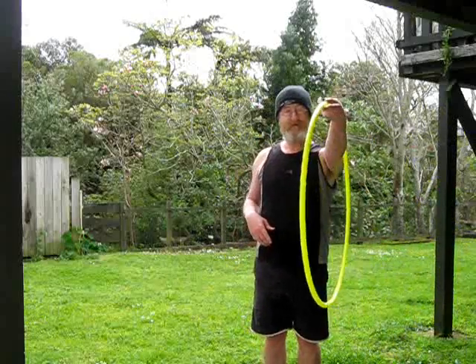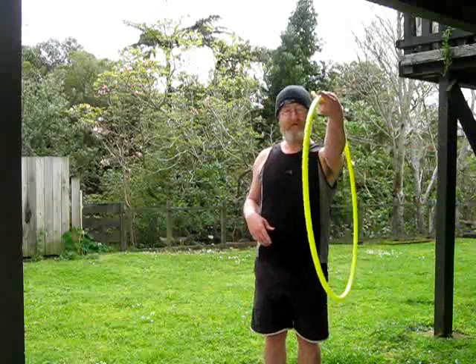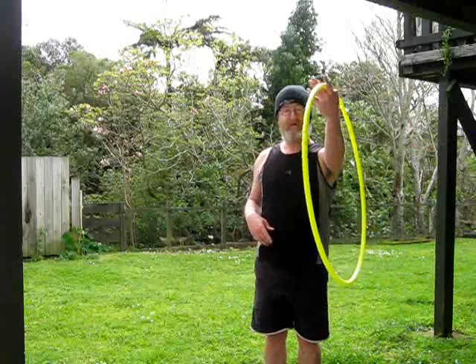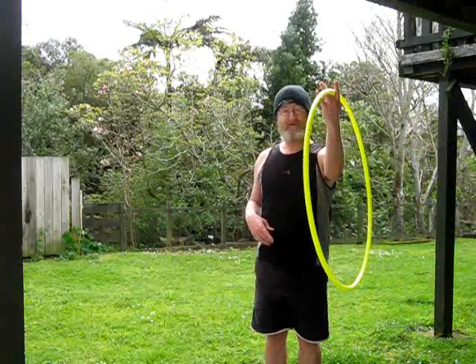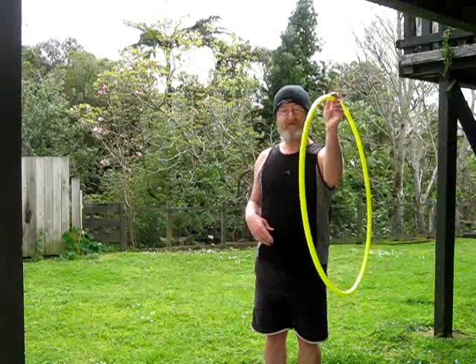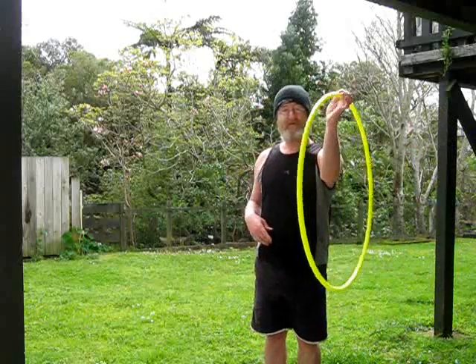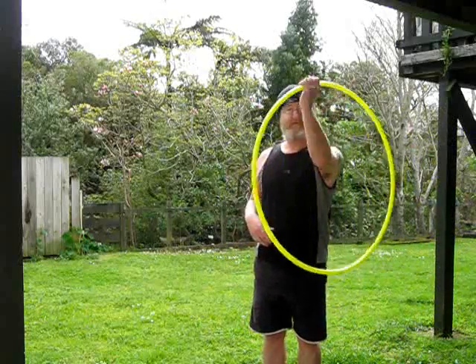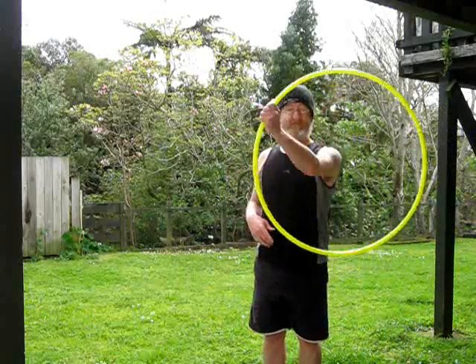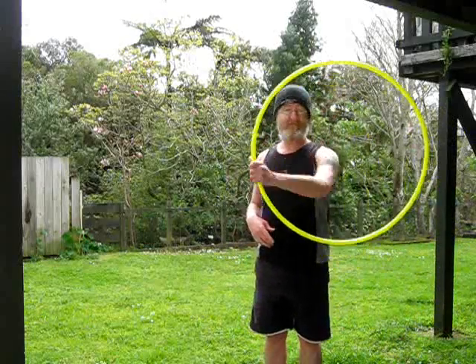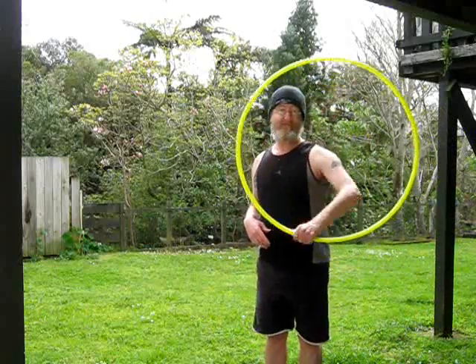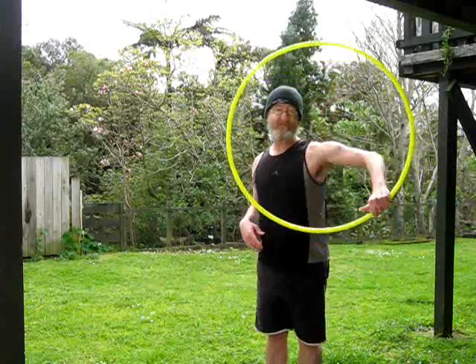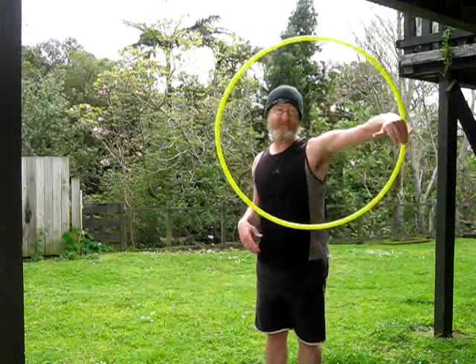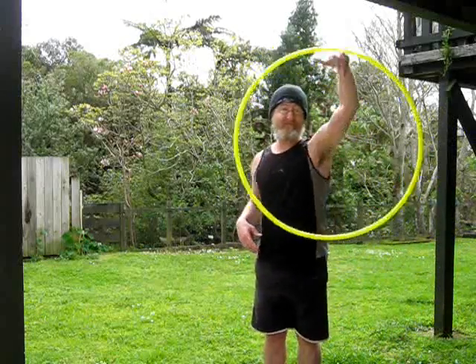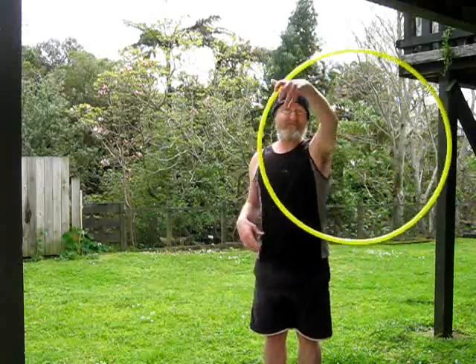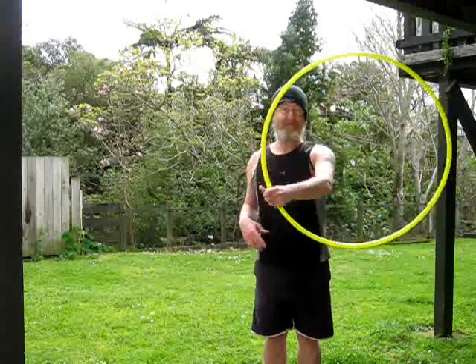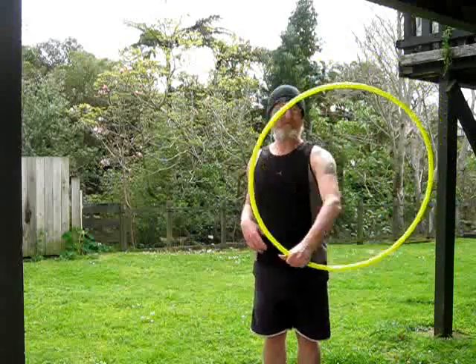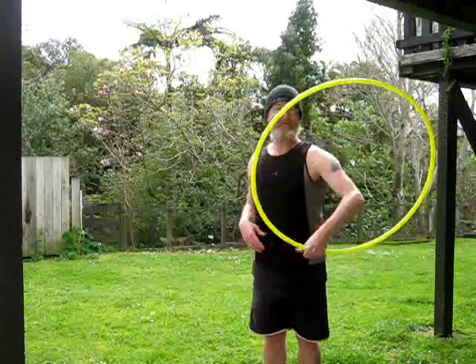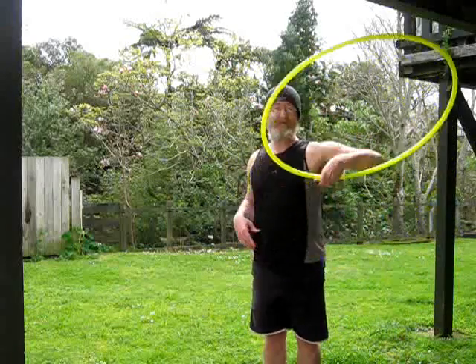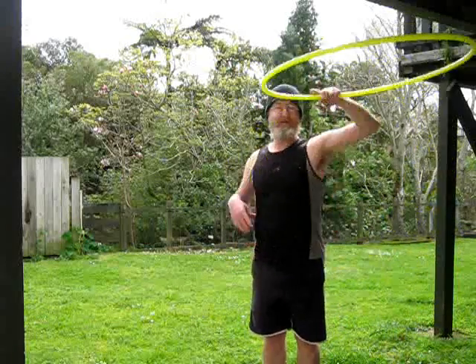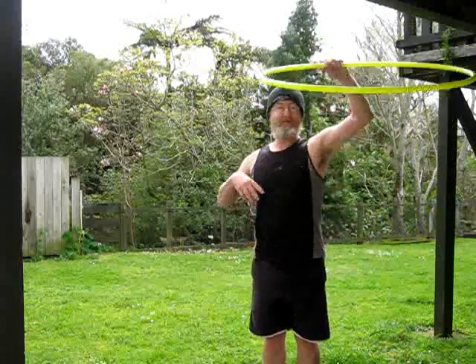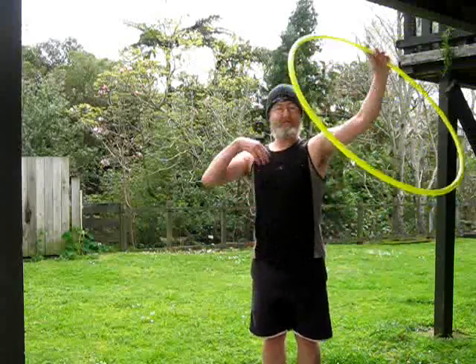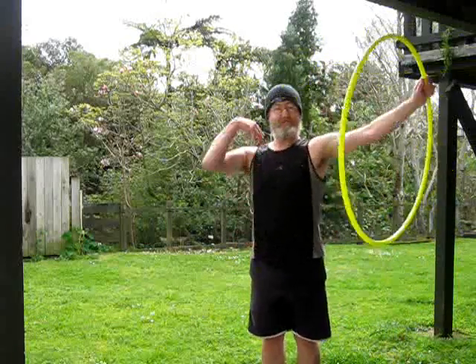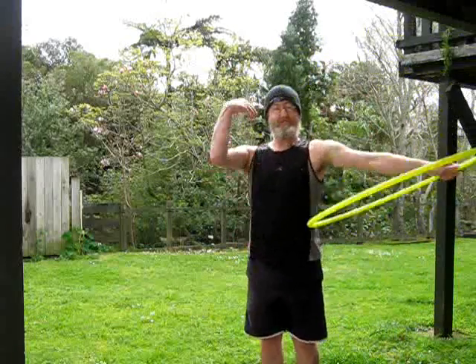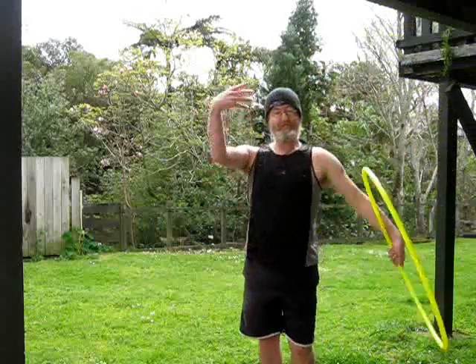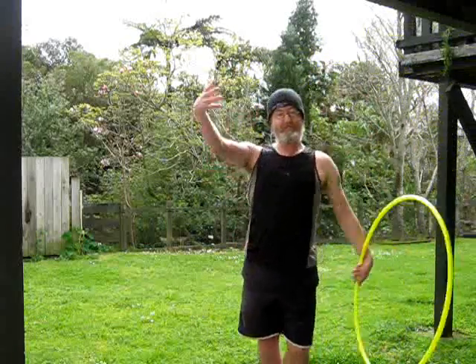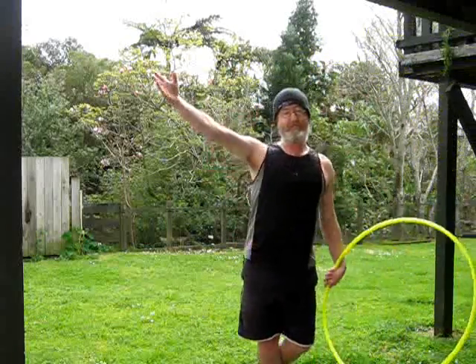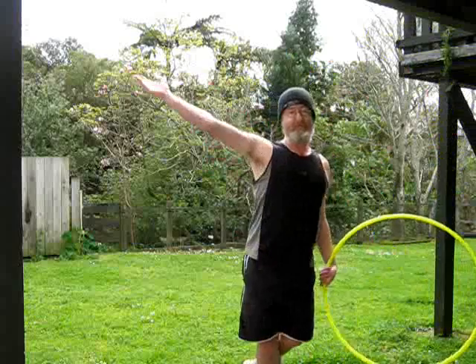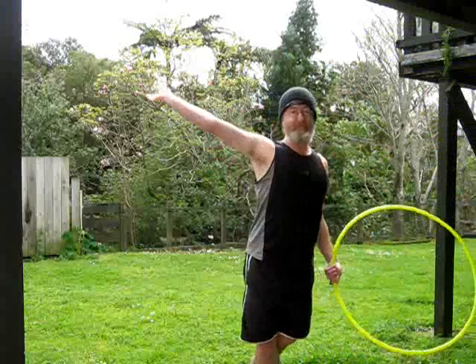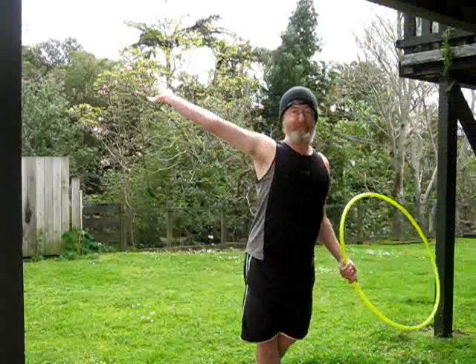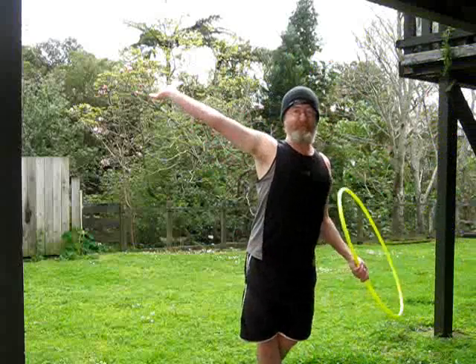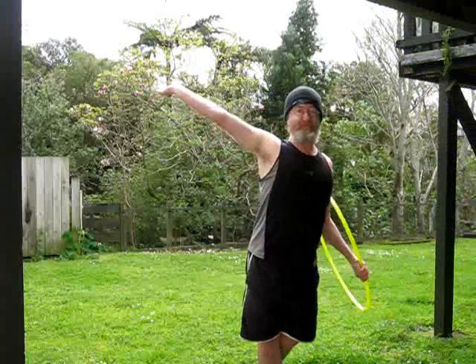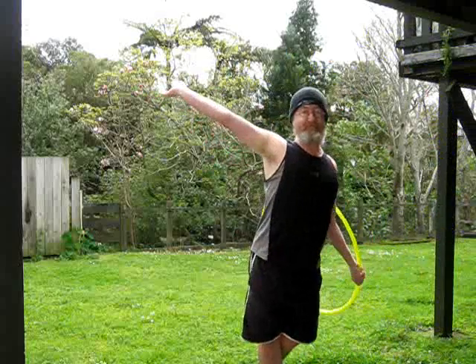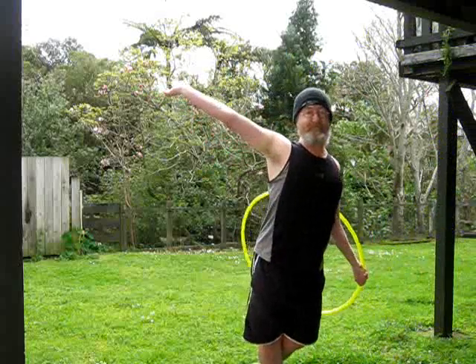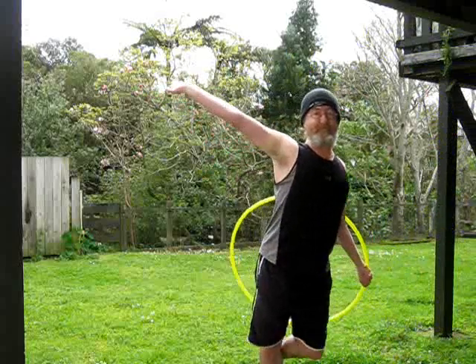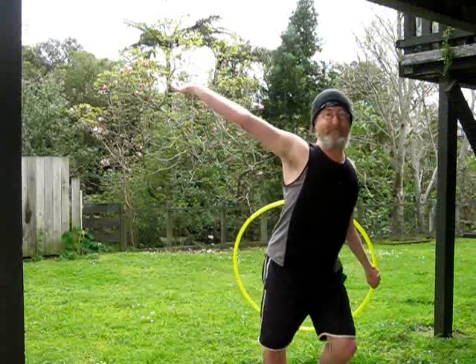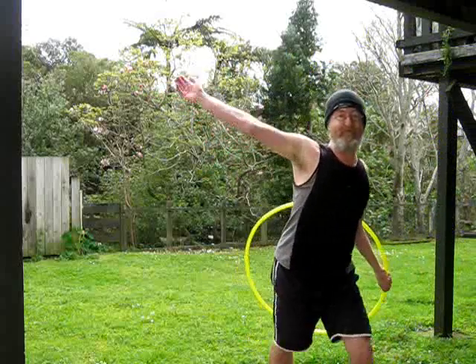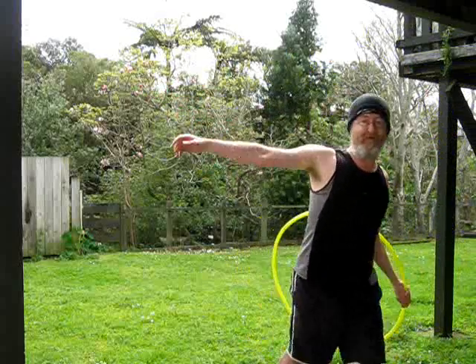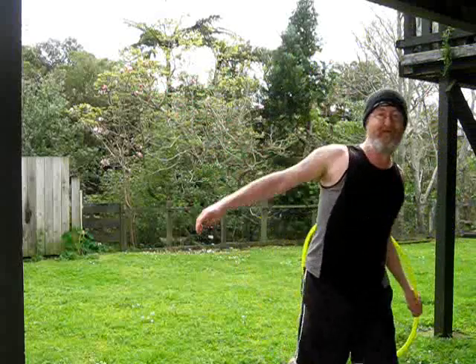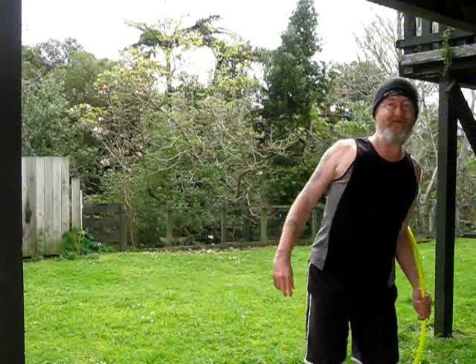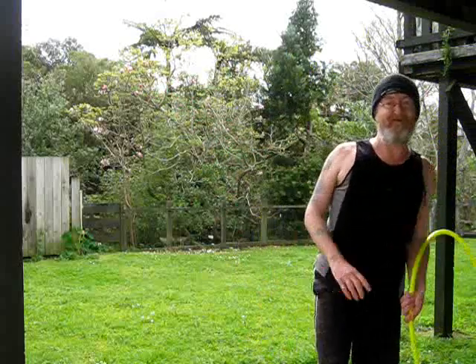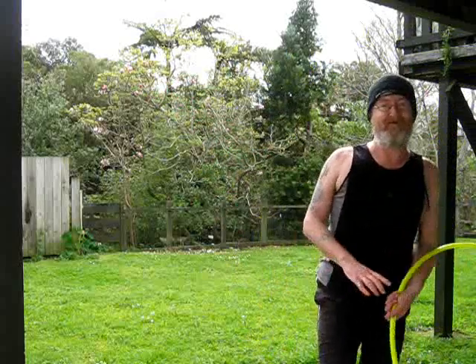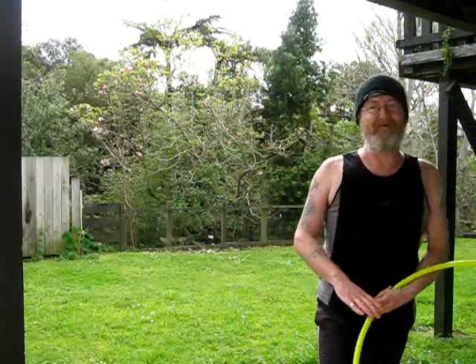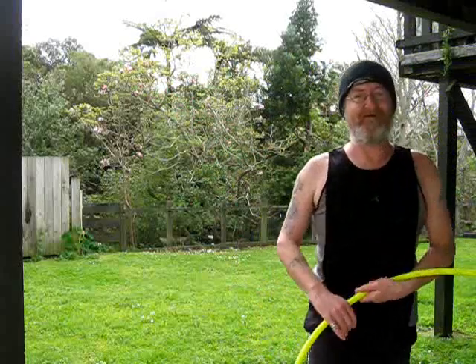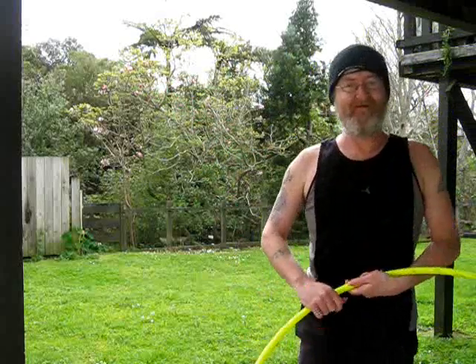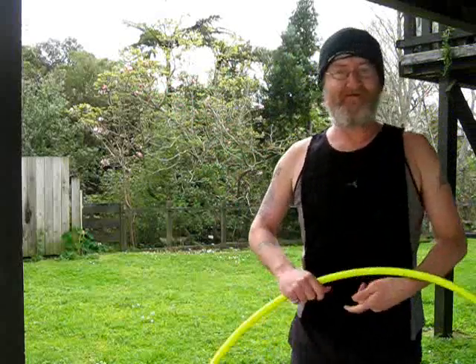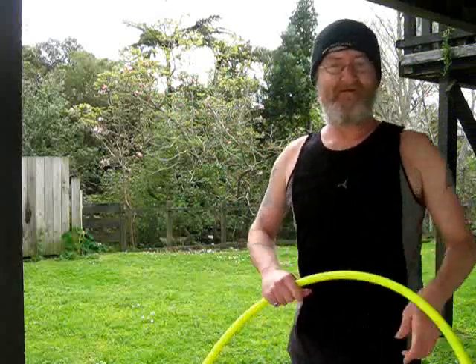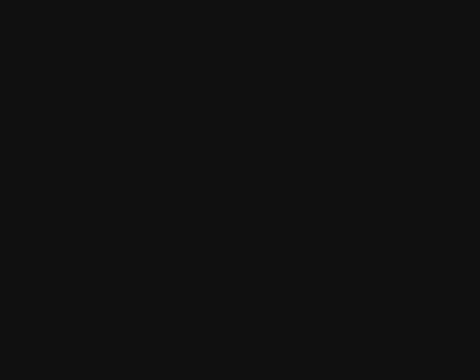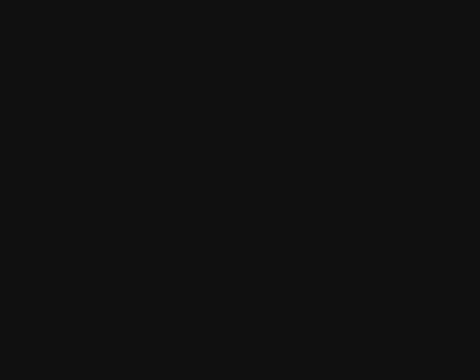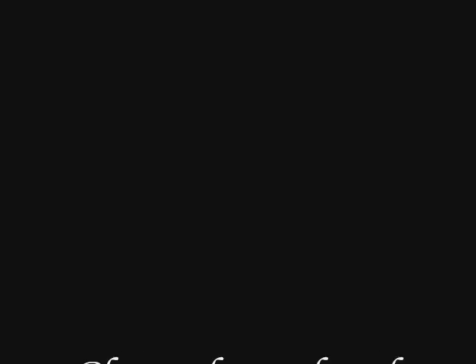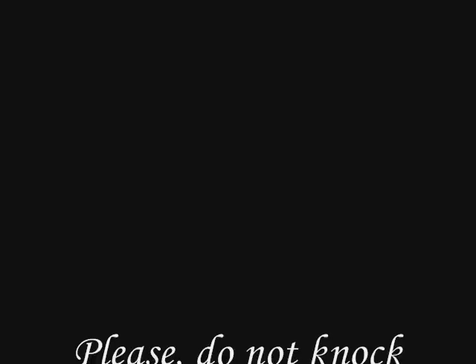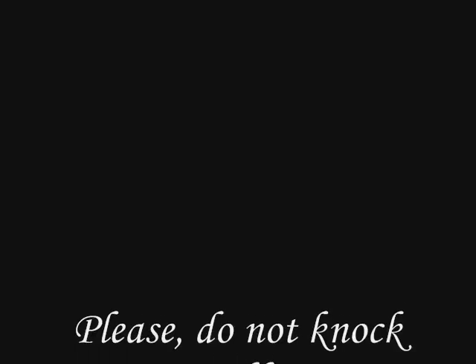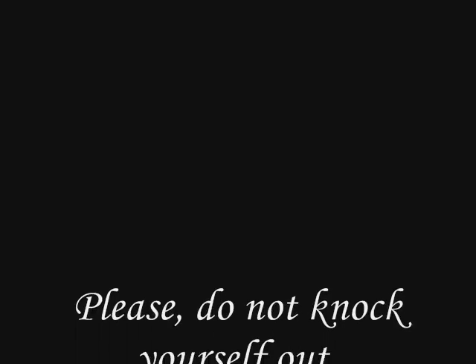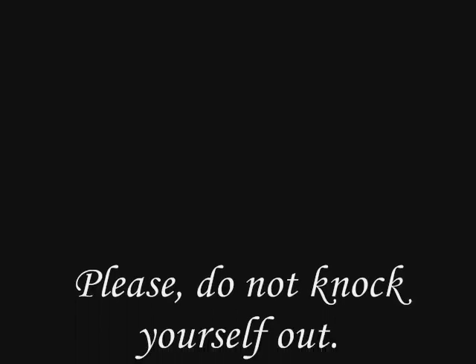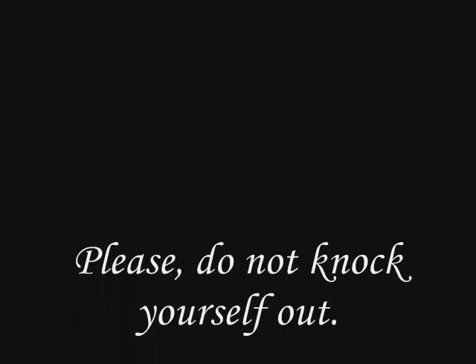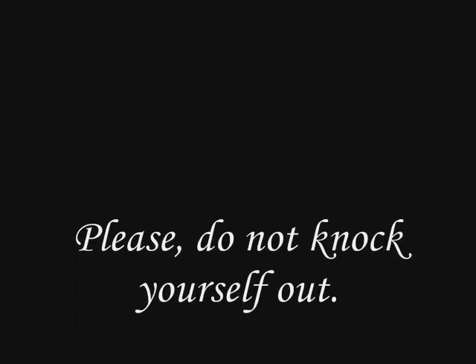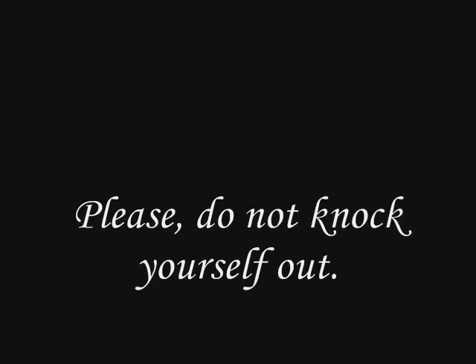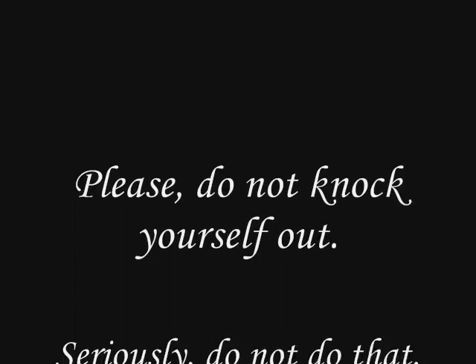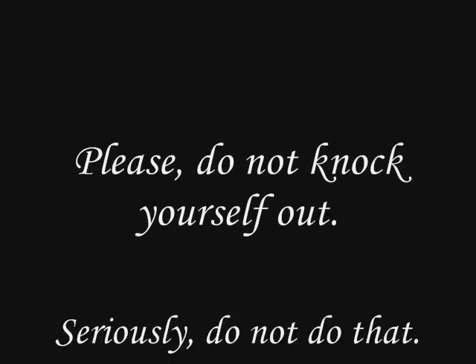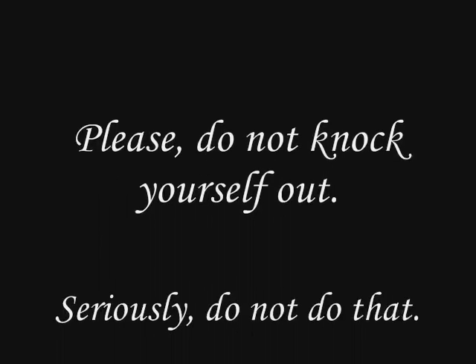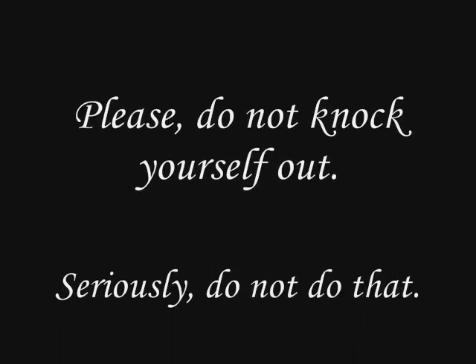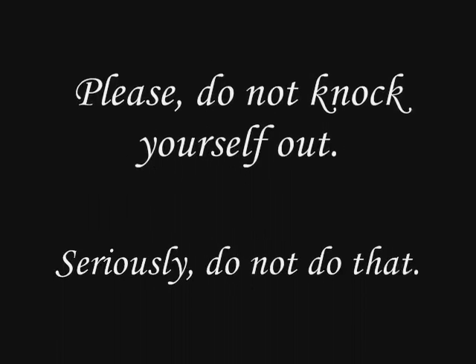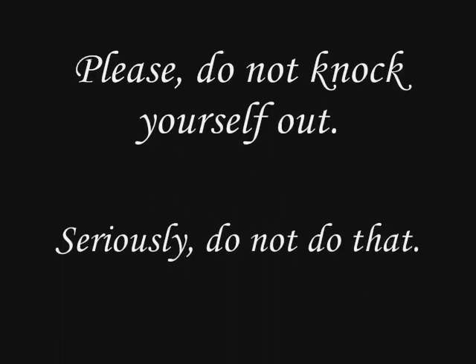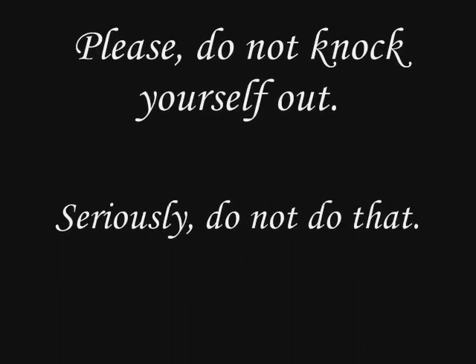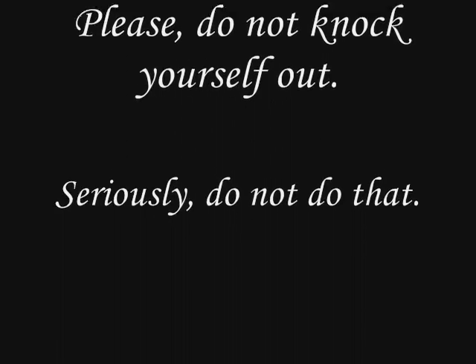And flourish — optional. Go, go, go, go!